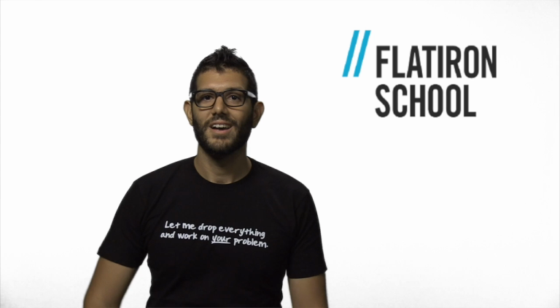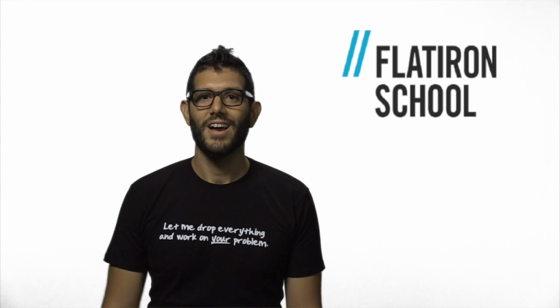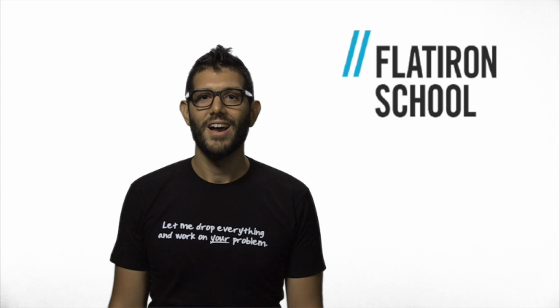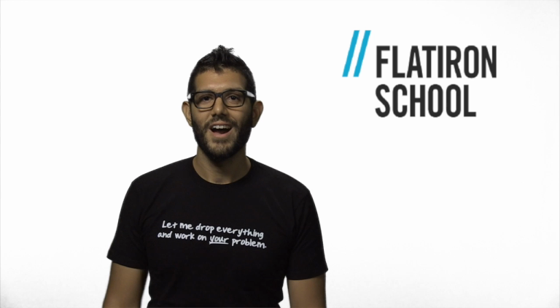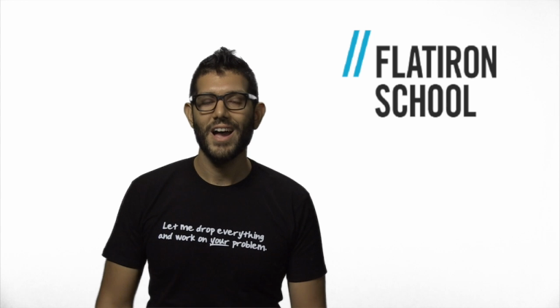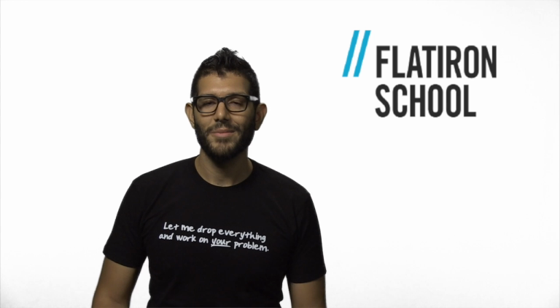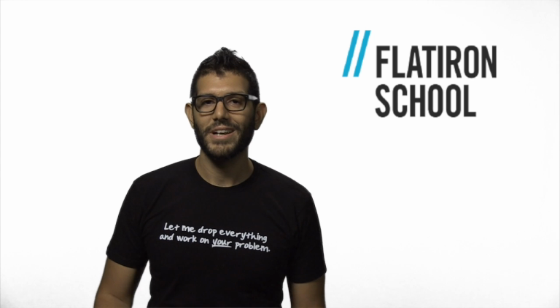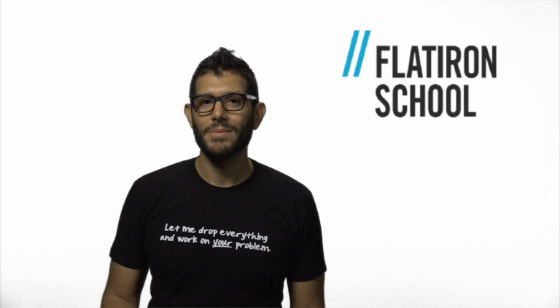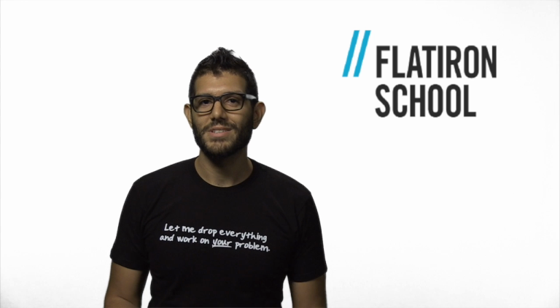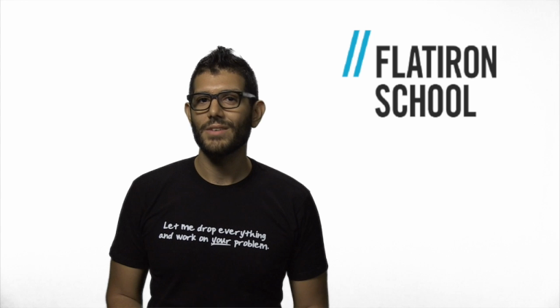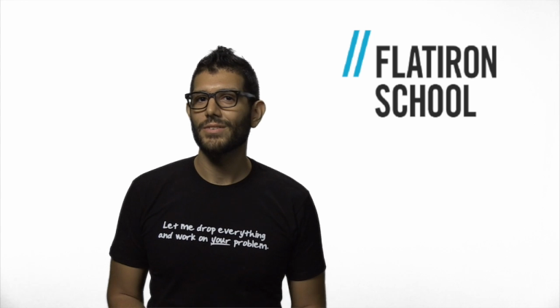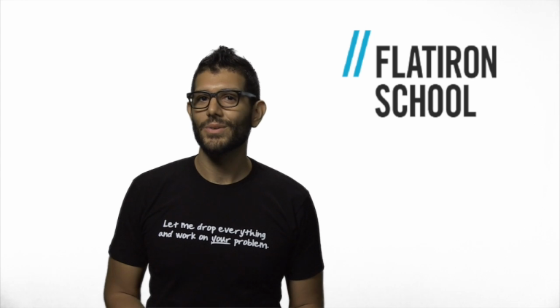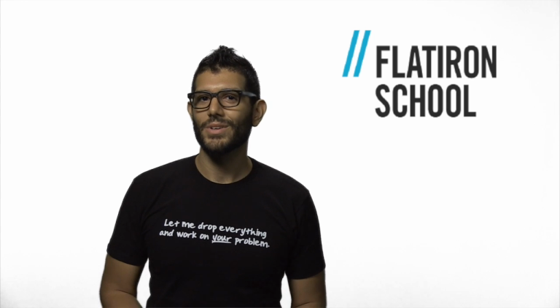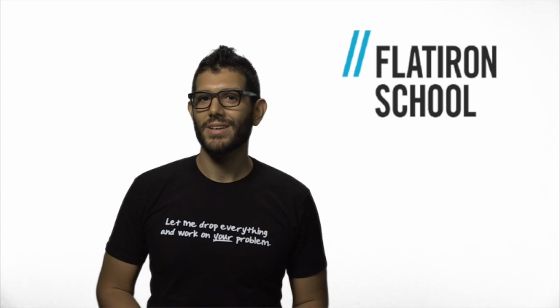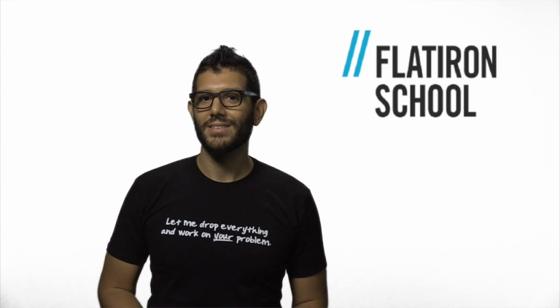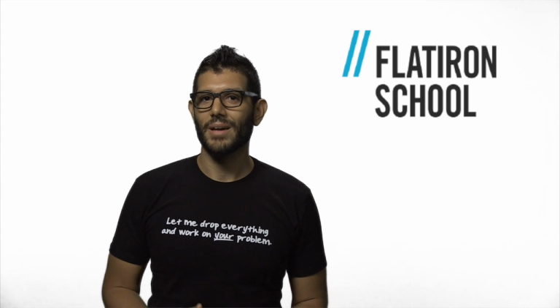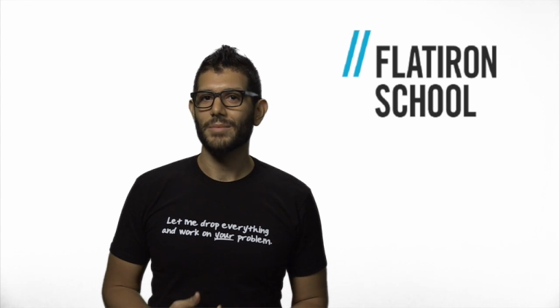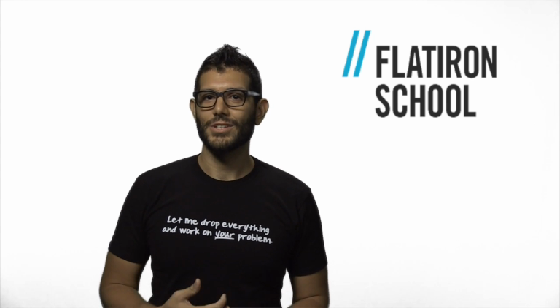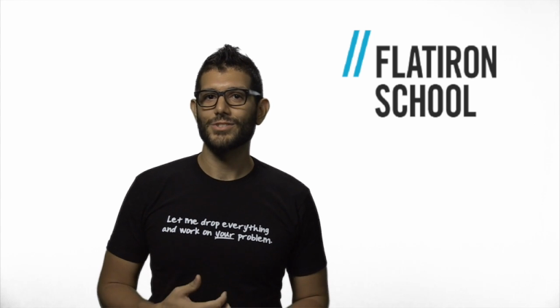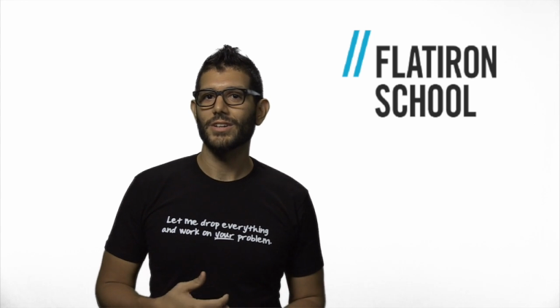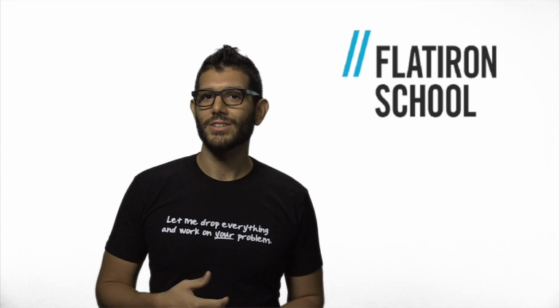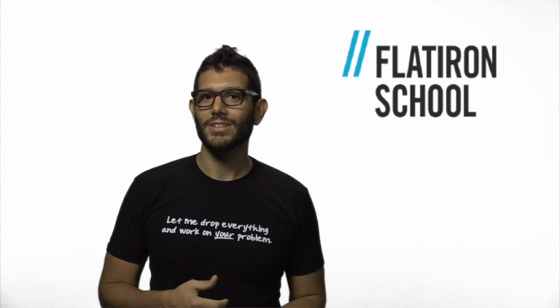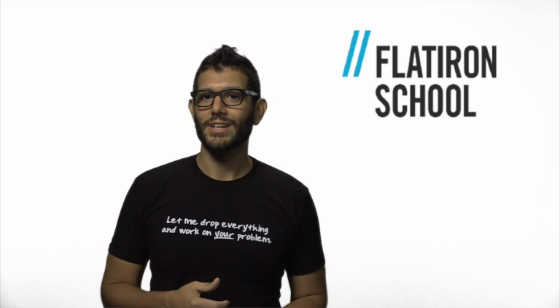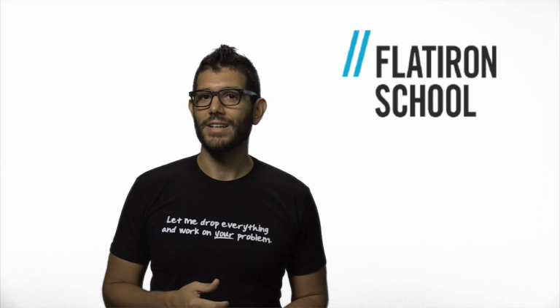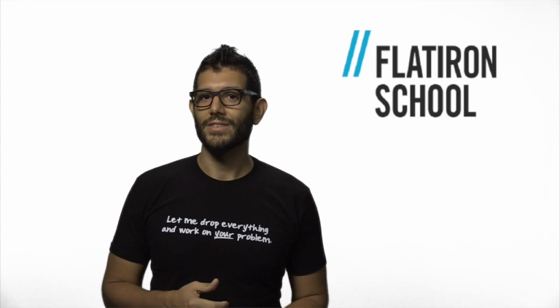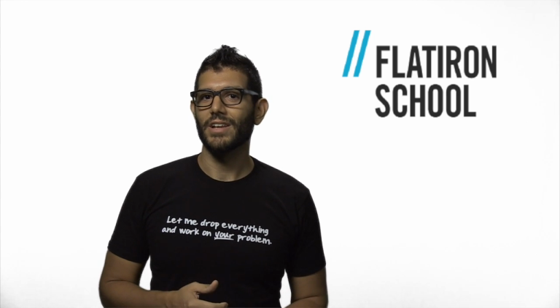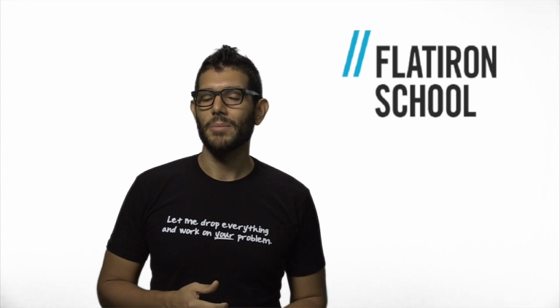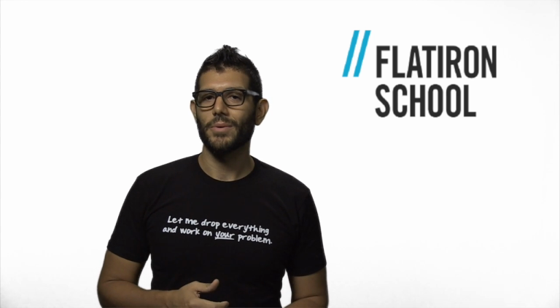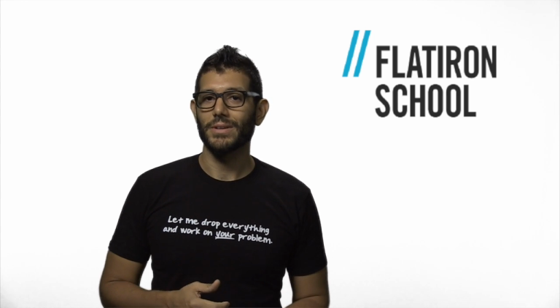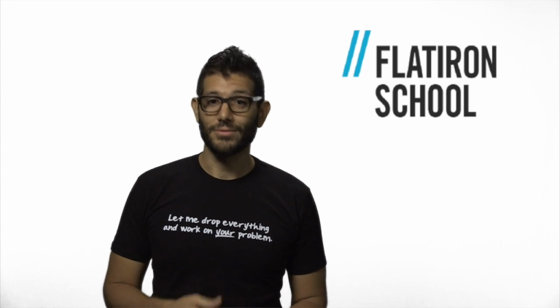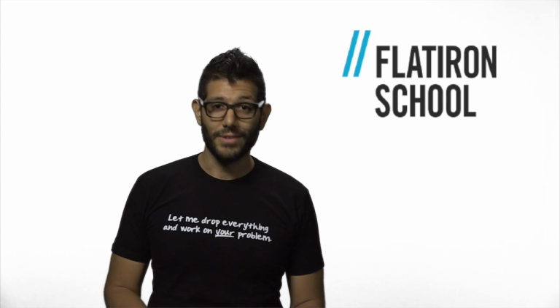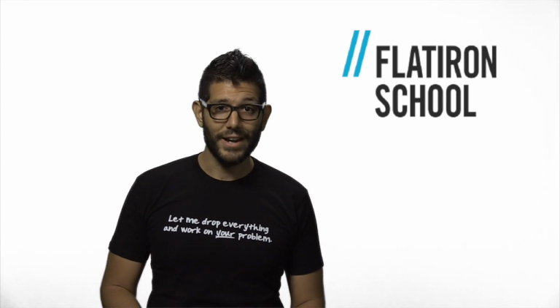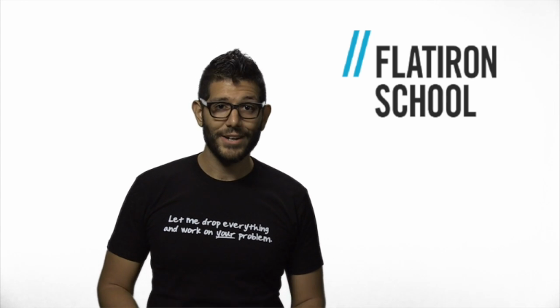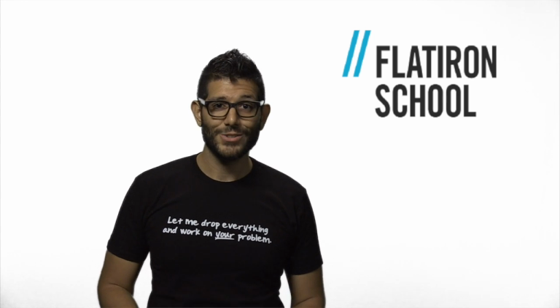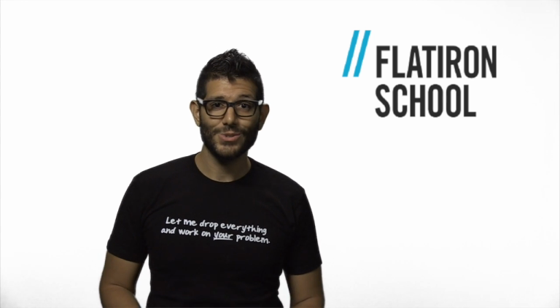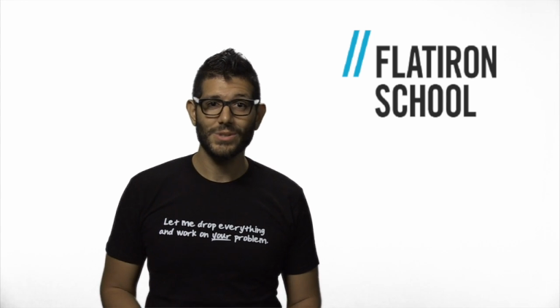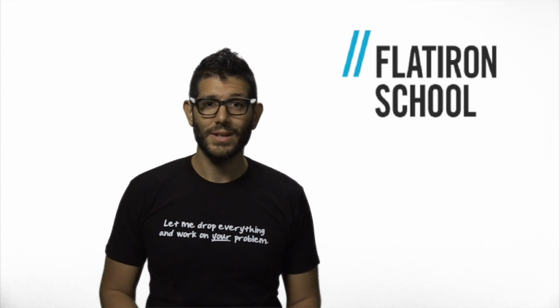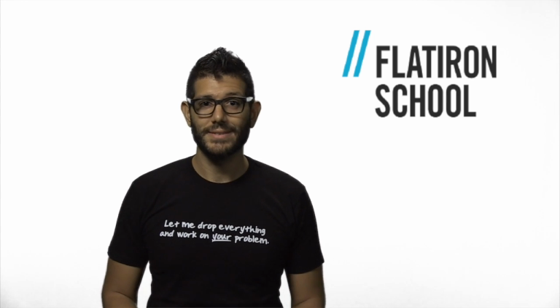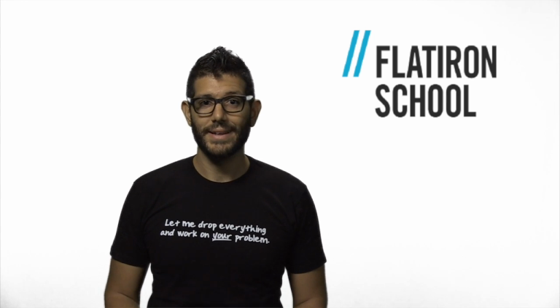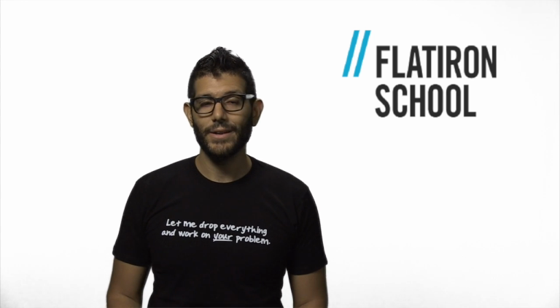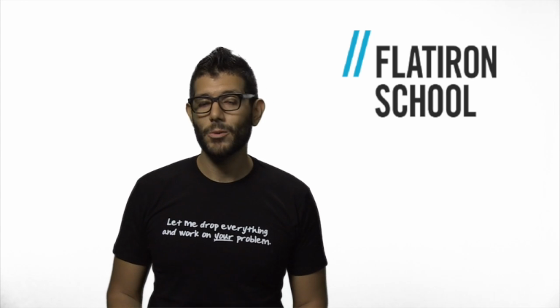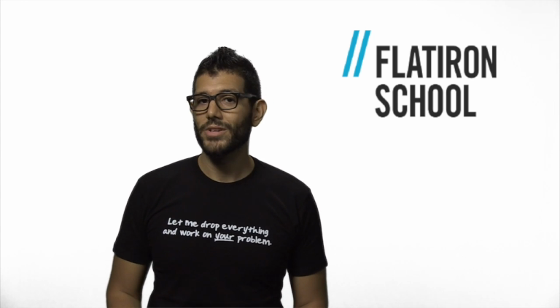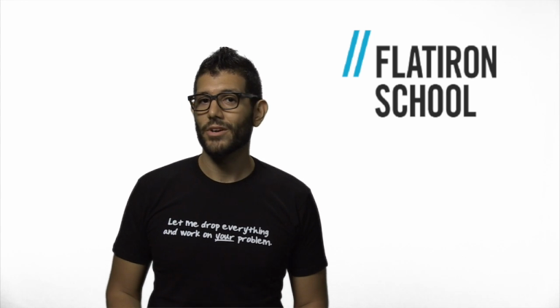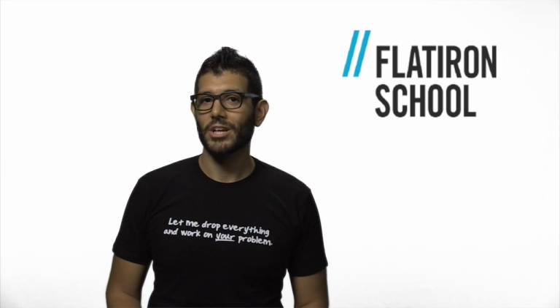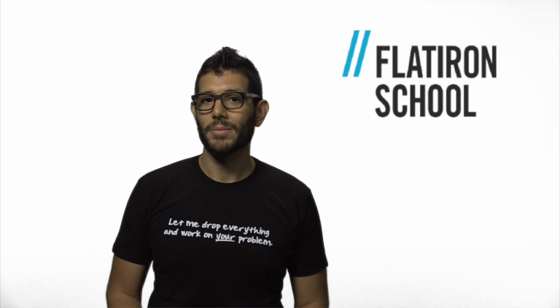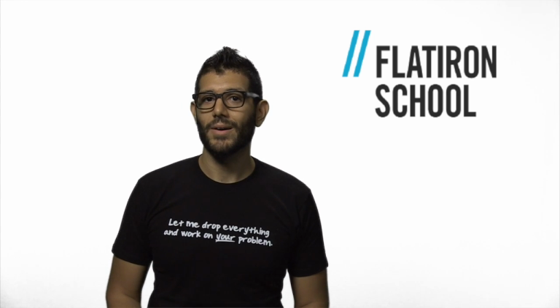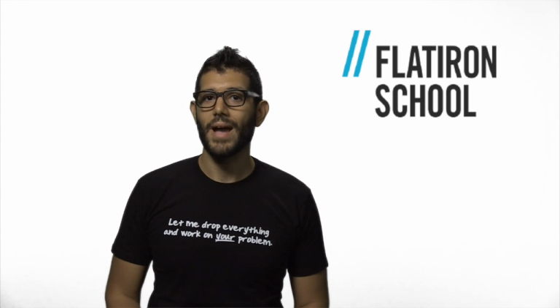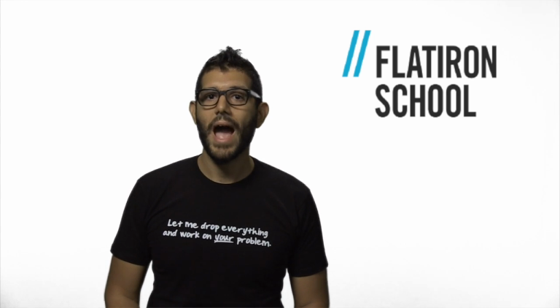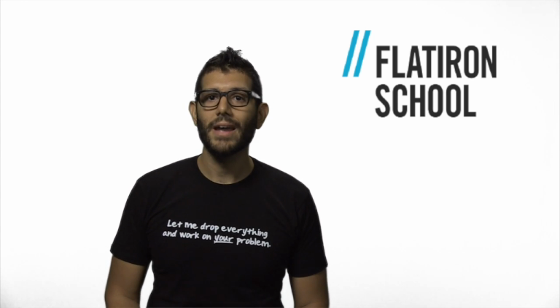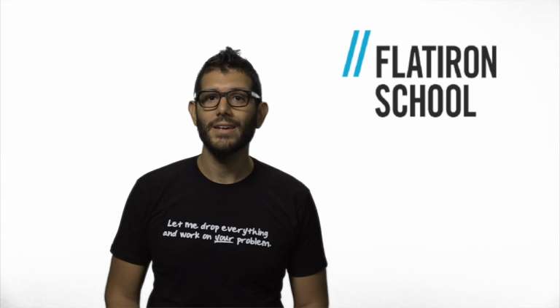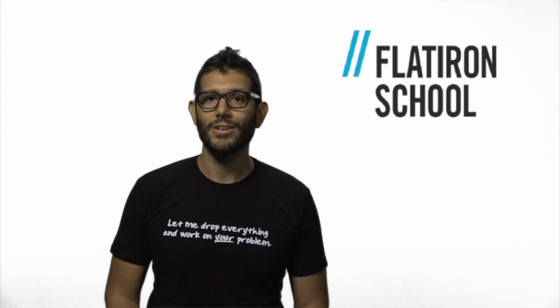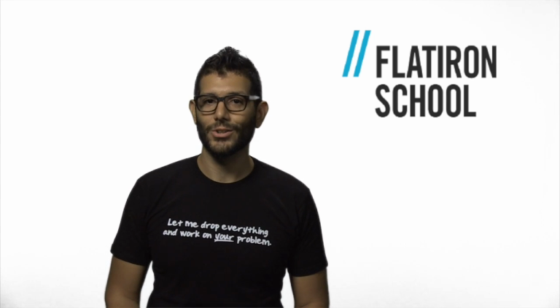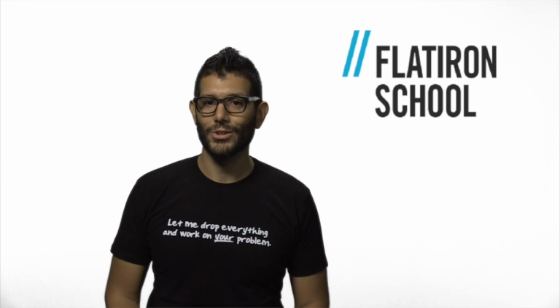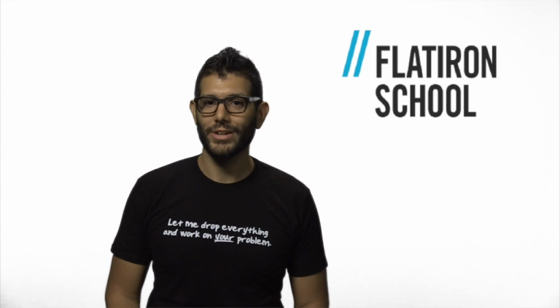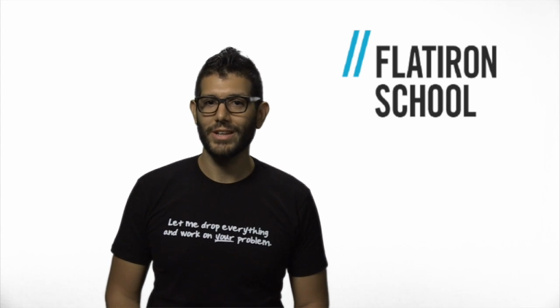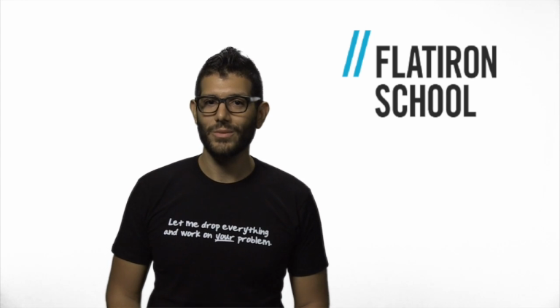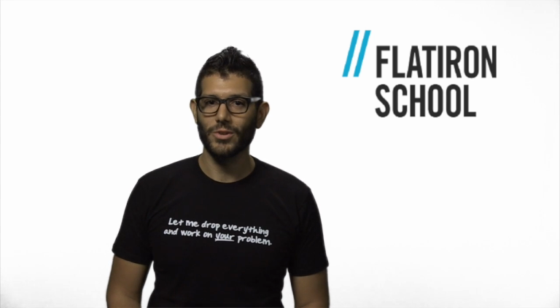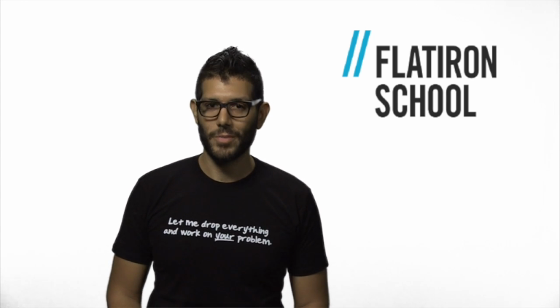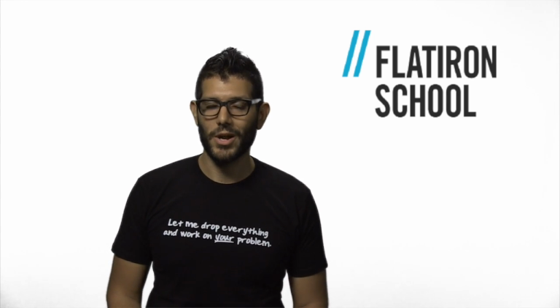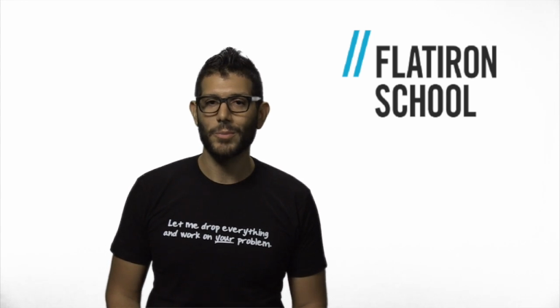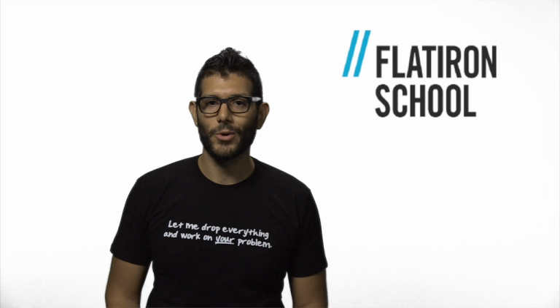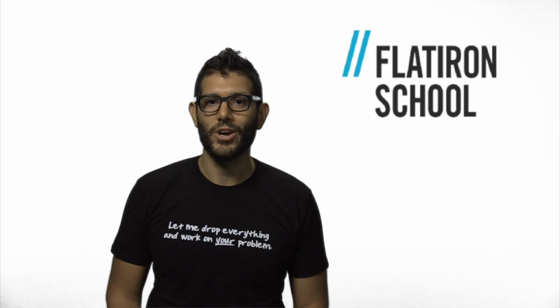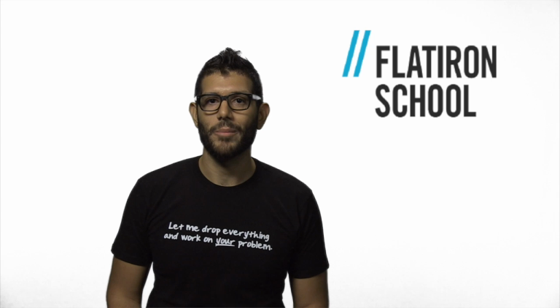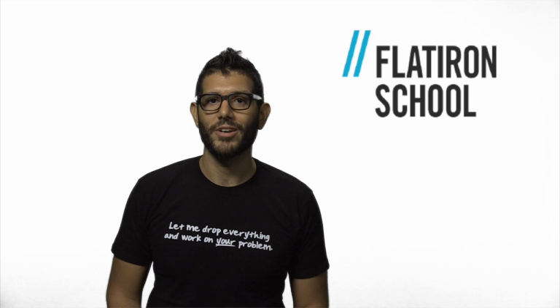Hi, my name is Steven Nunez. I'm an instructor and developer at the Flatiron School, and today we'll be talking about hacking your learning with pair programming.